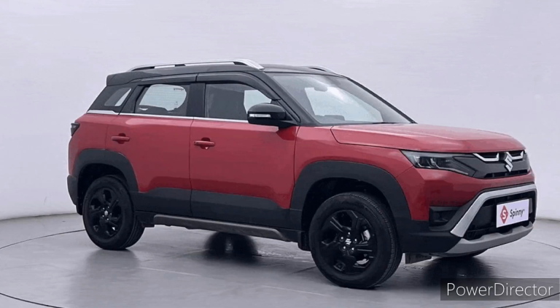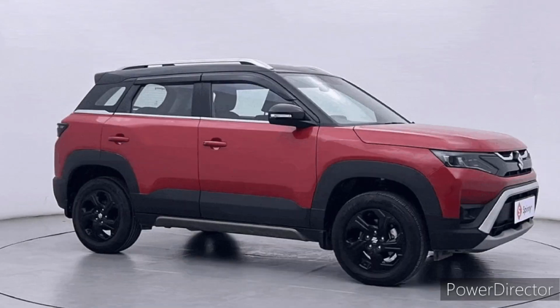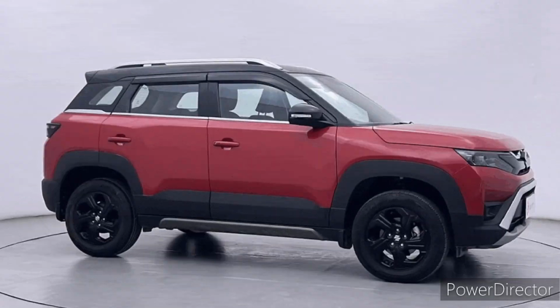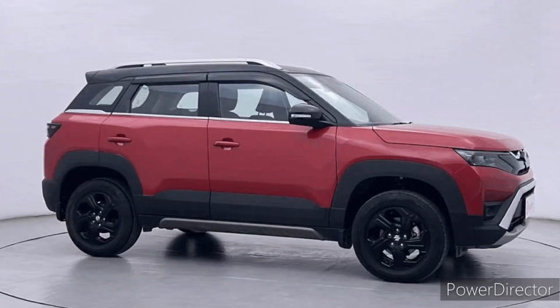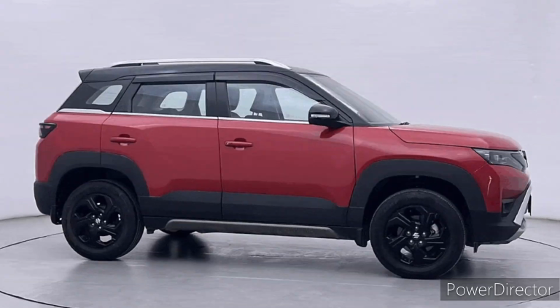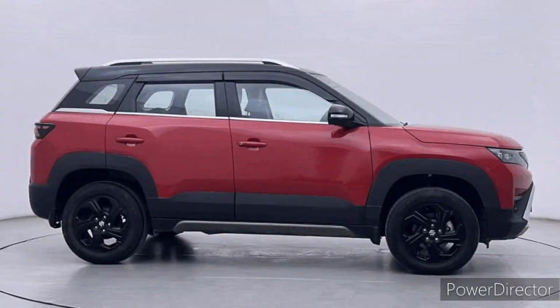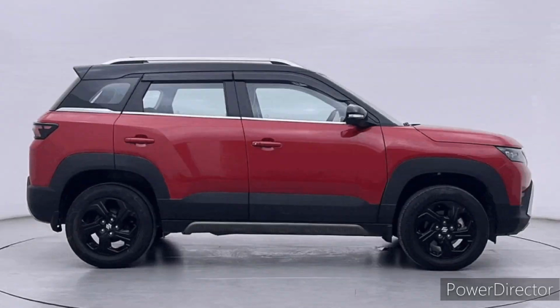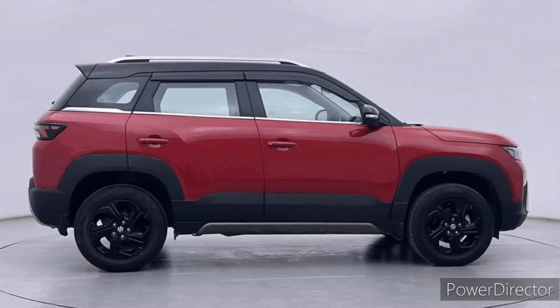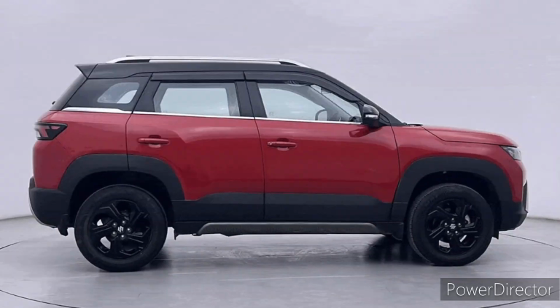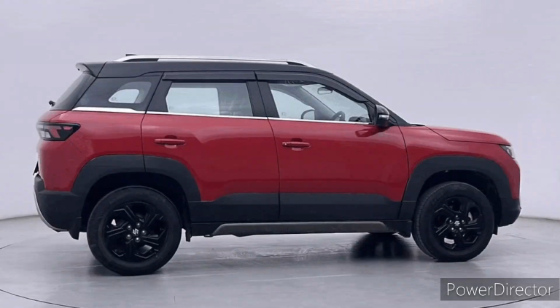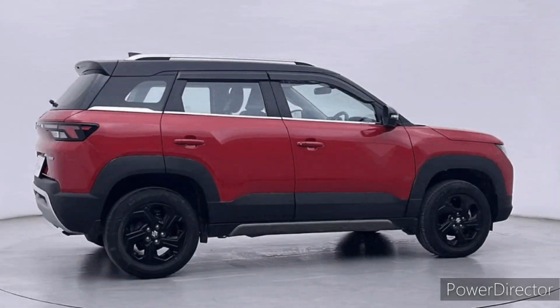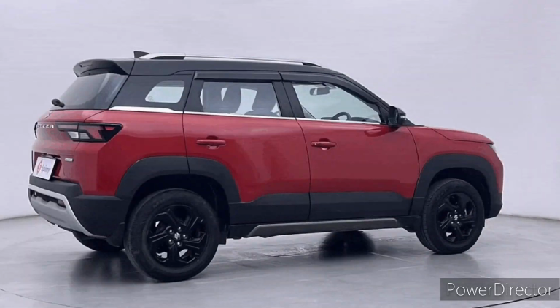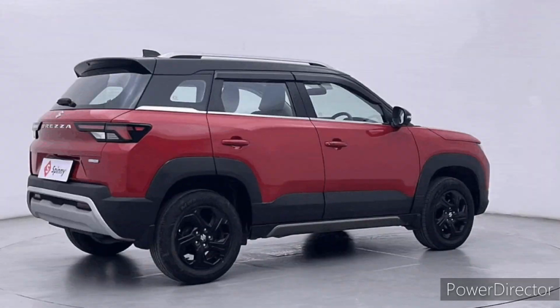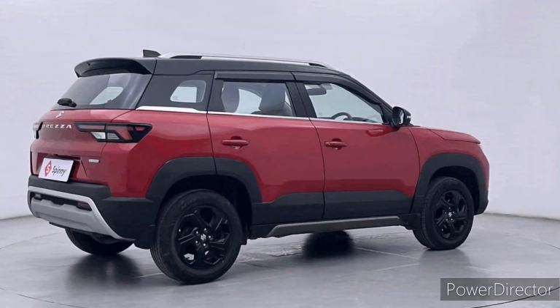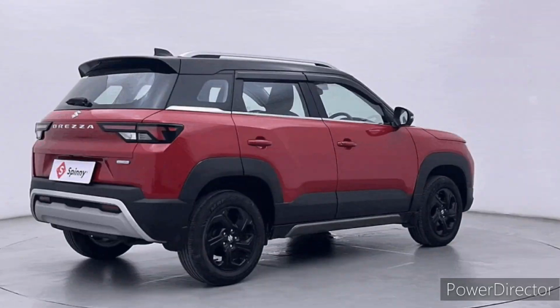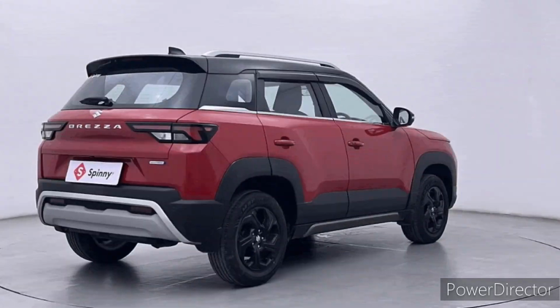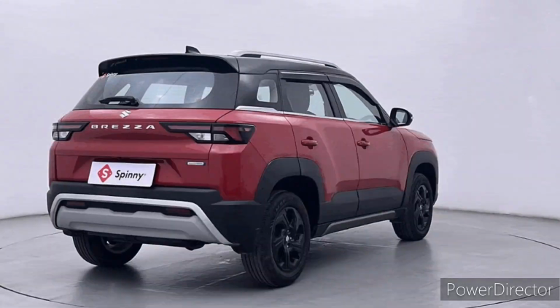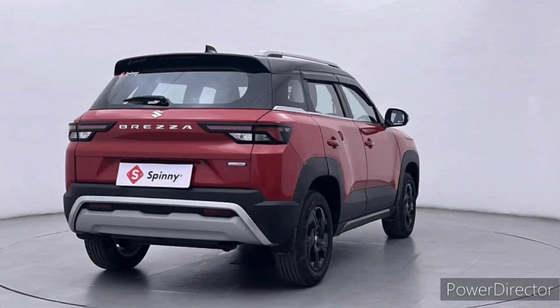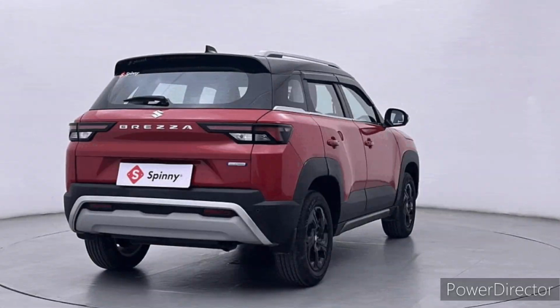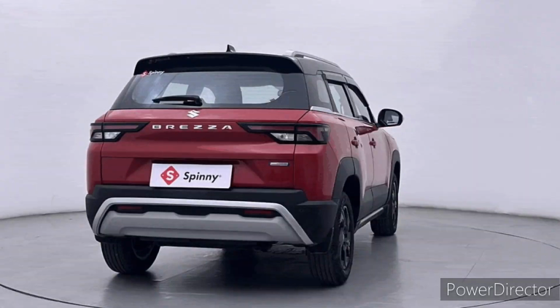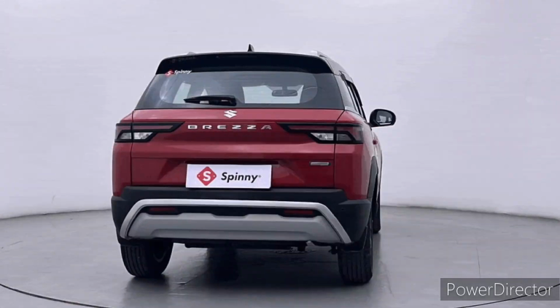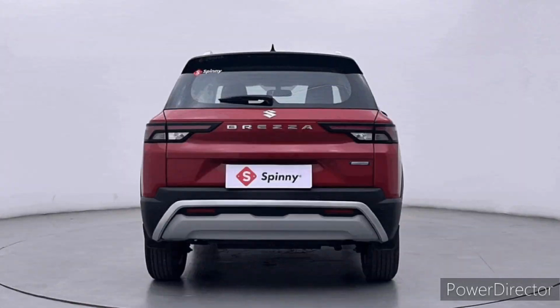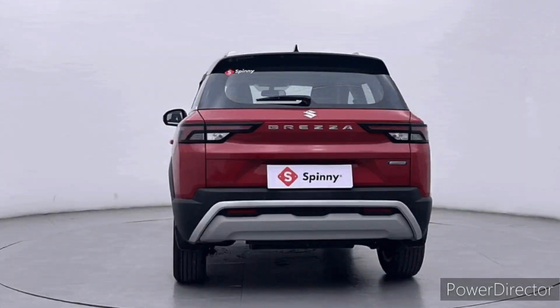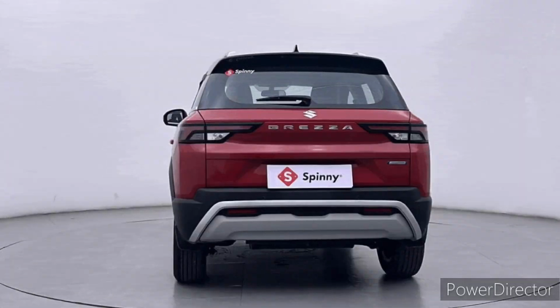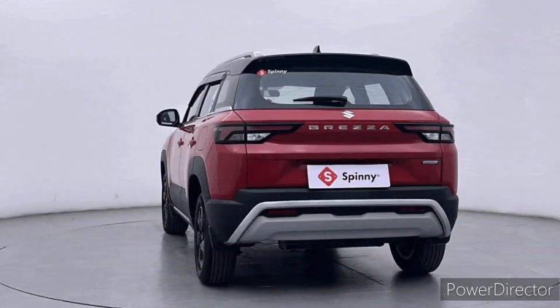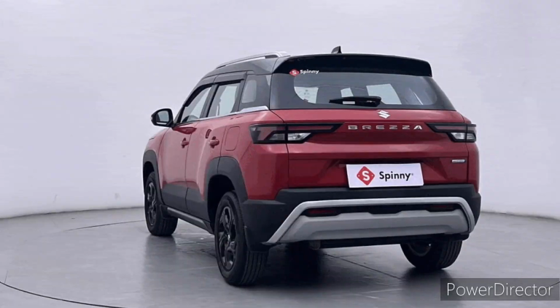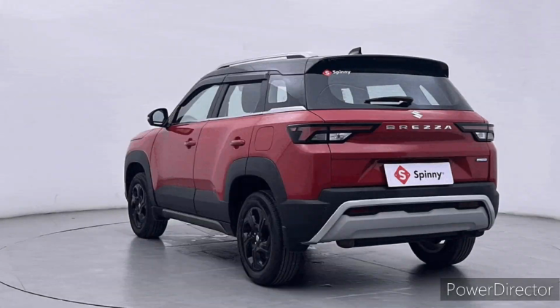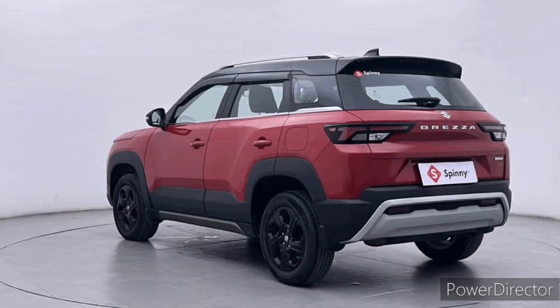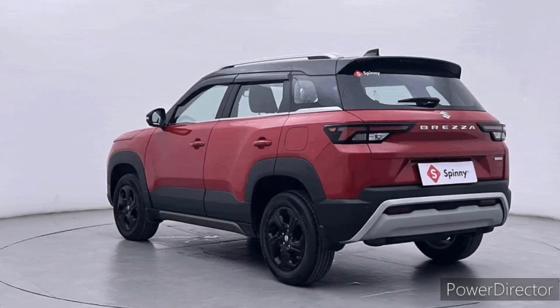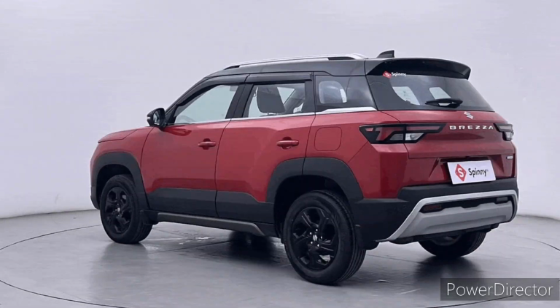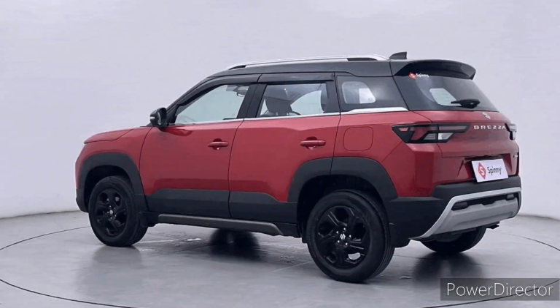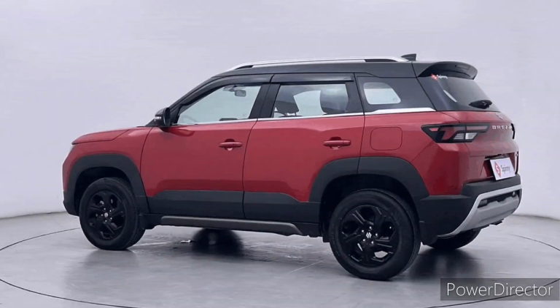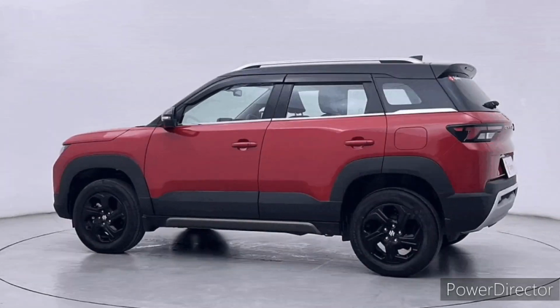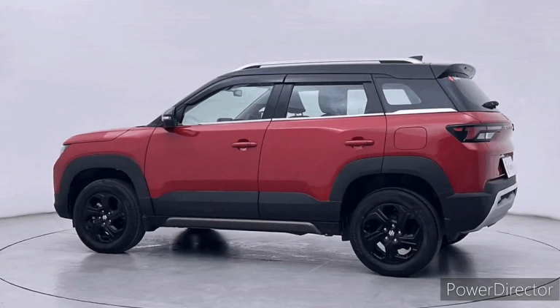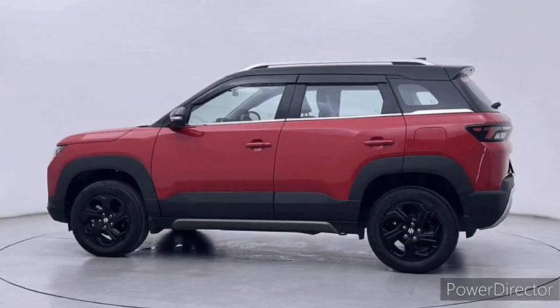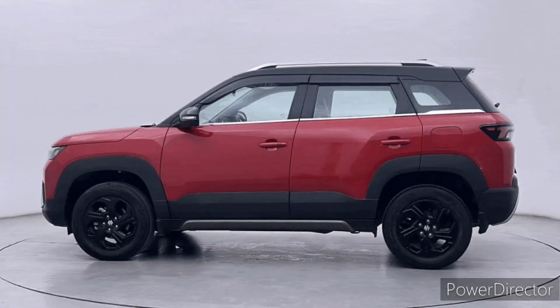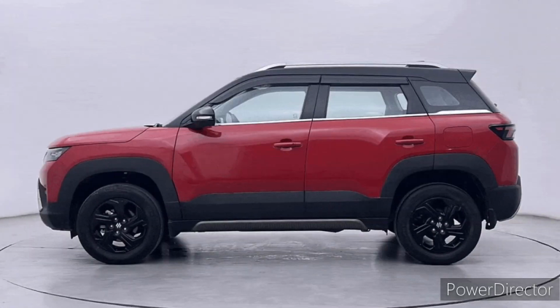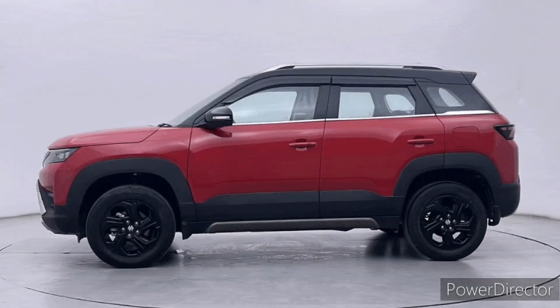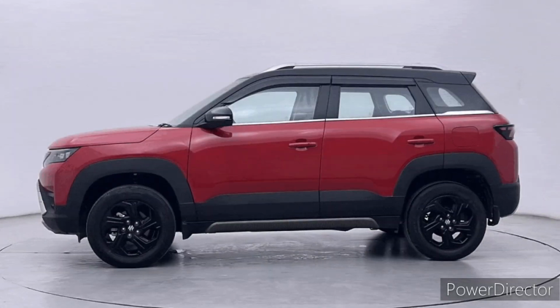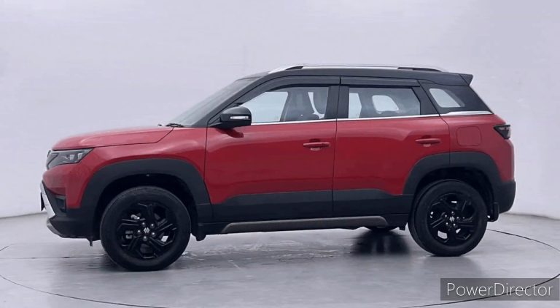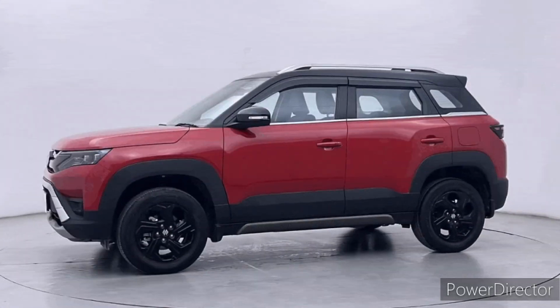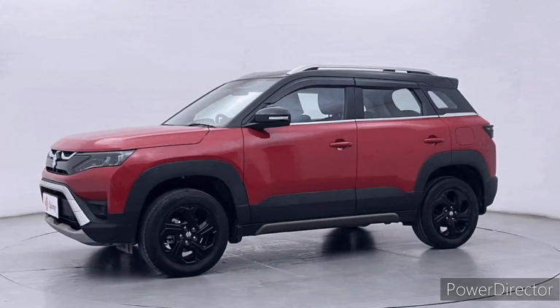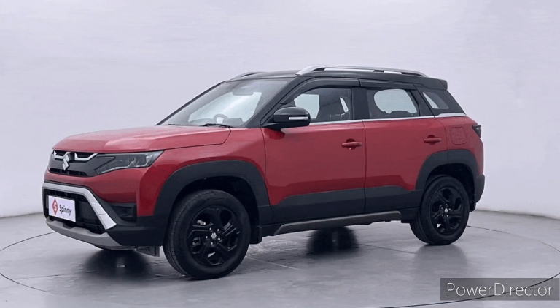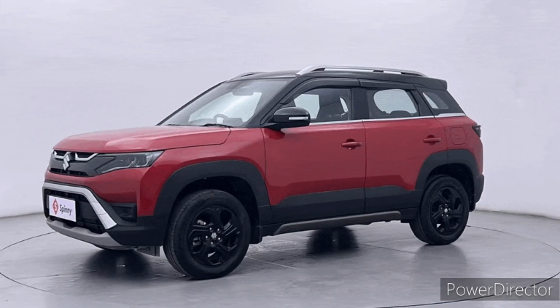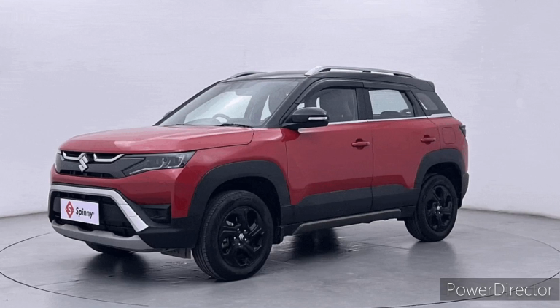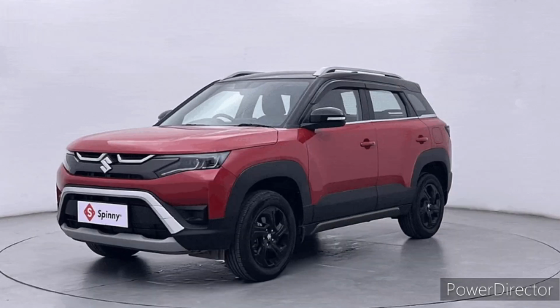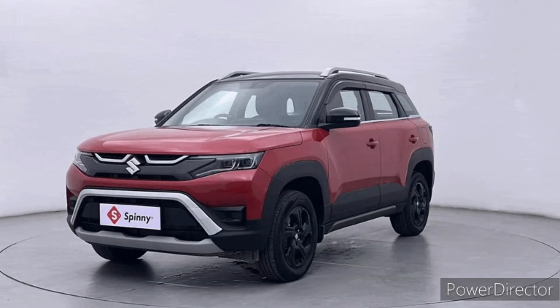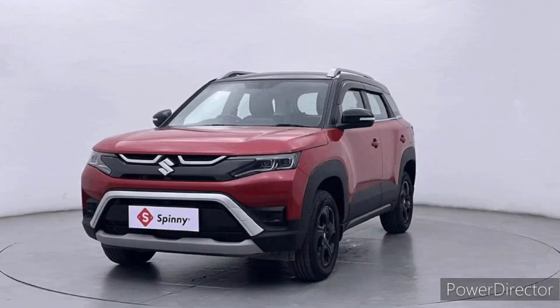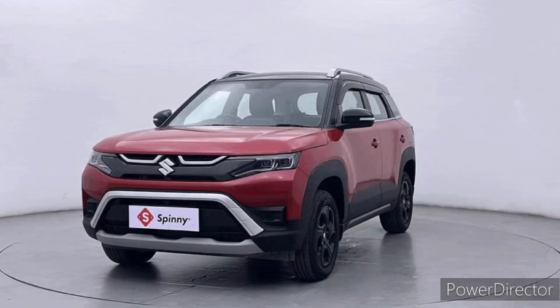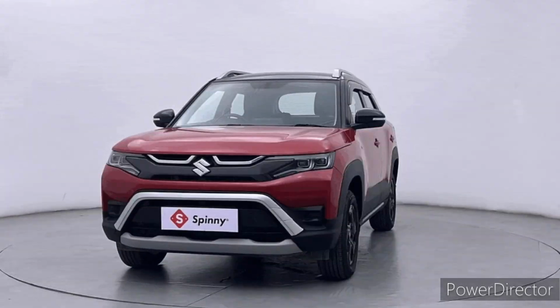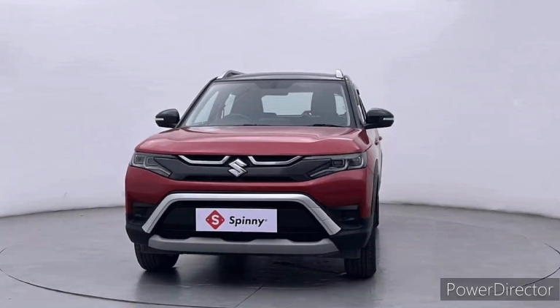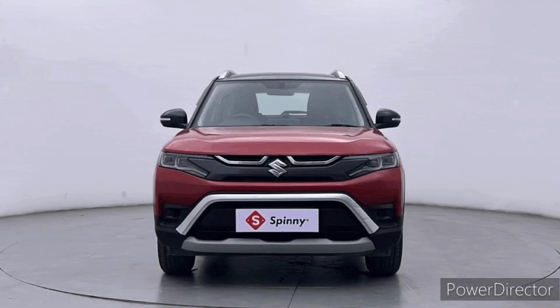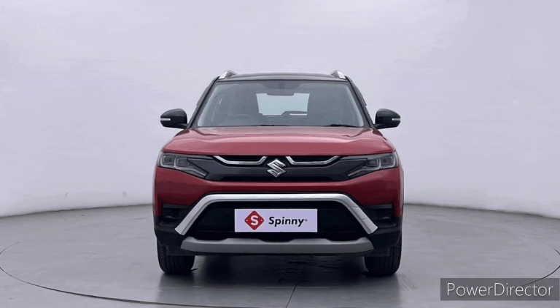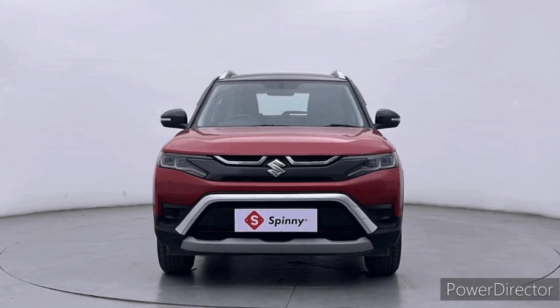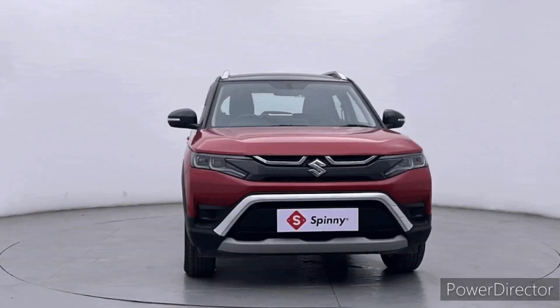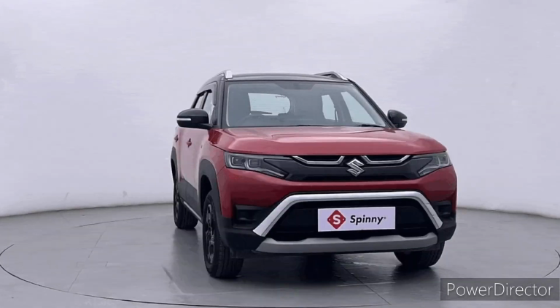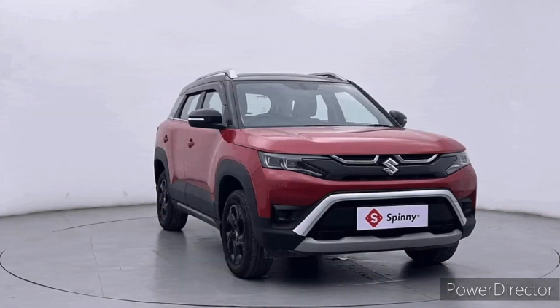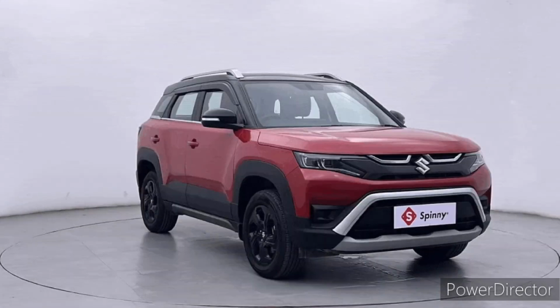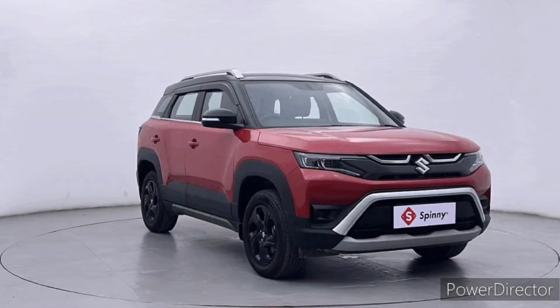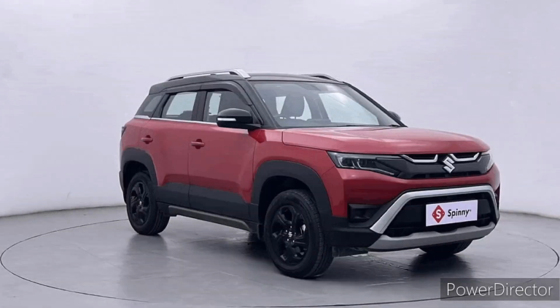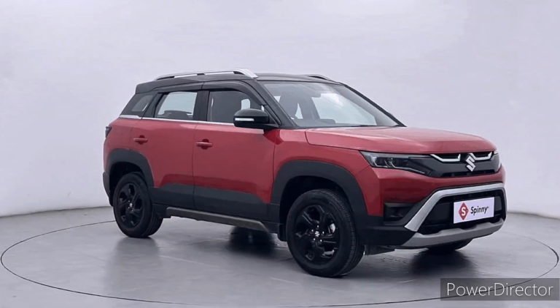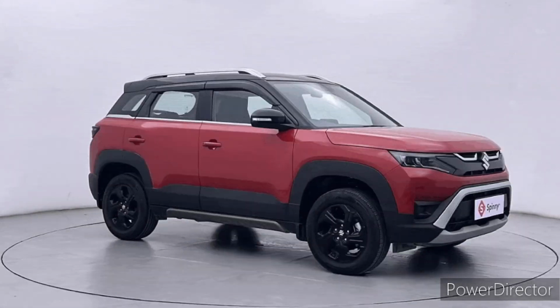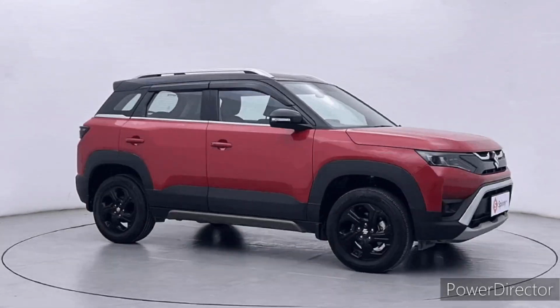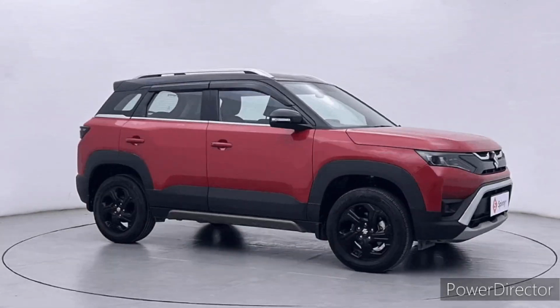Overall, the Maruti Suzuki Brezza is a value-for-money car that combines style, comfort, performance, and safety.